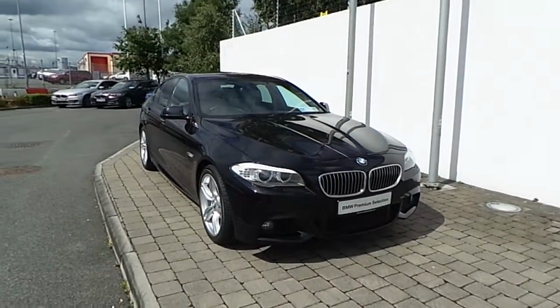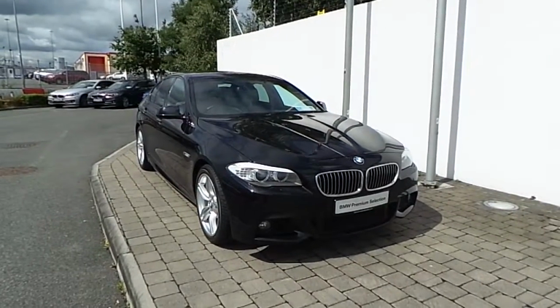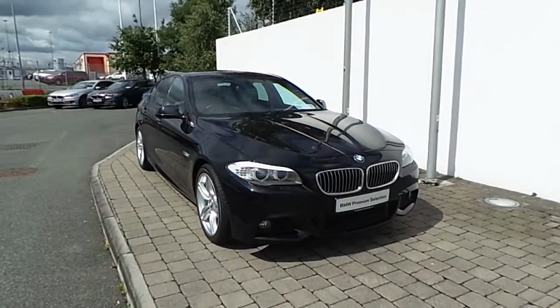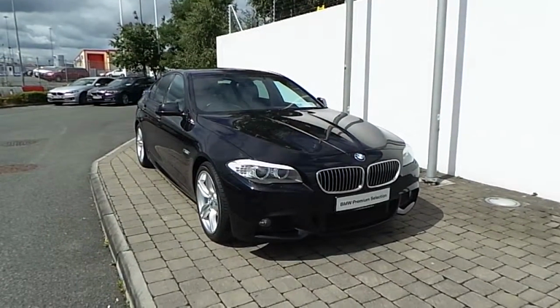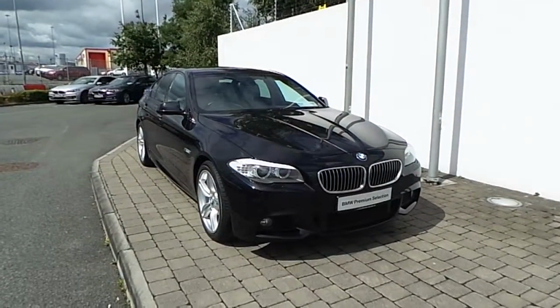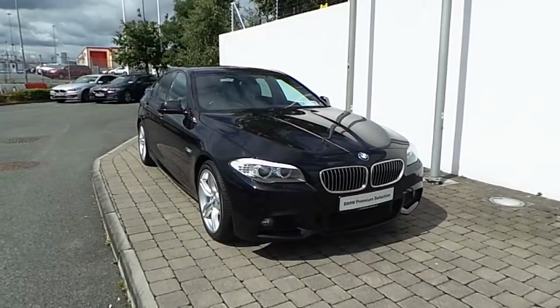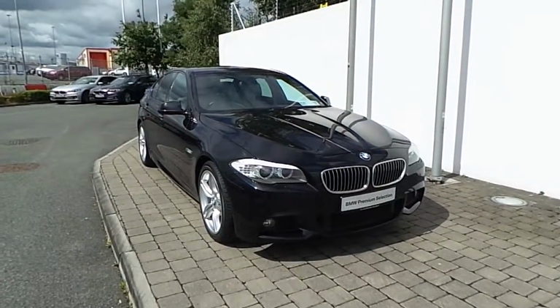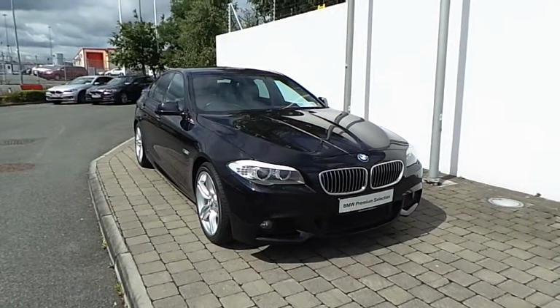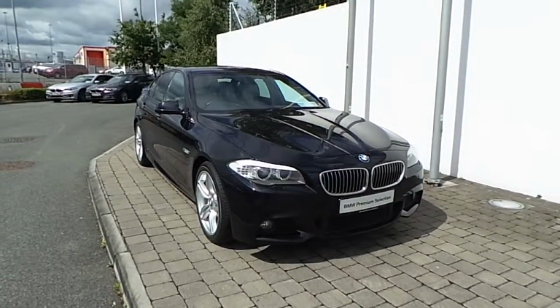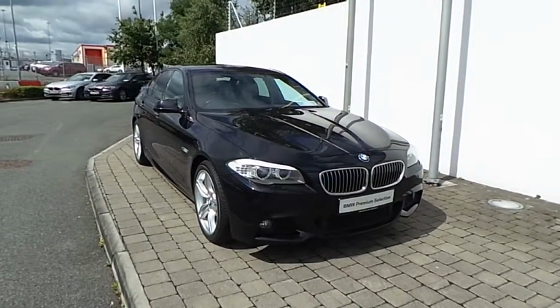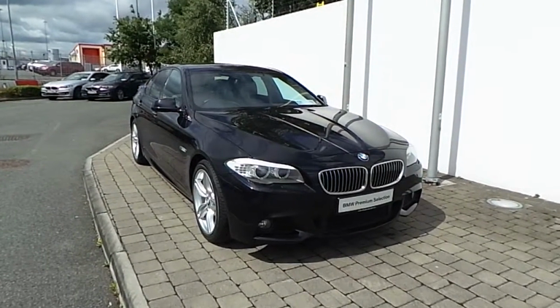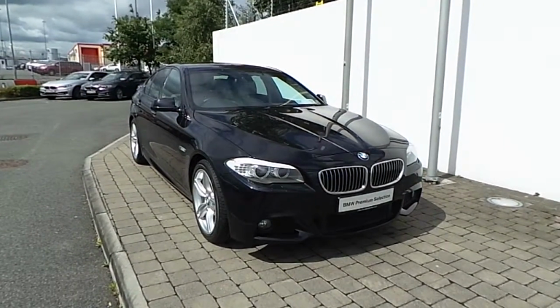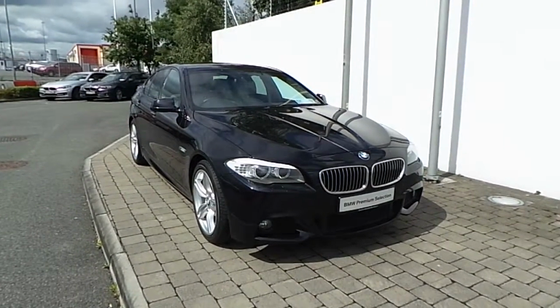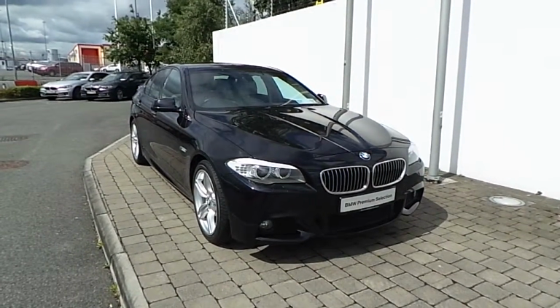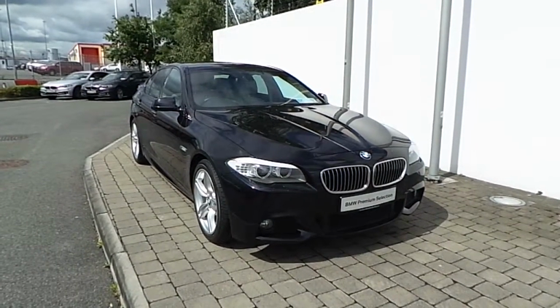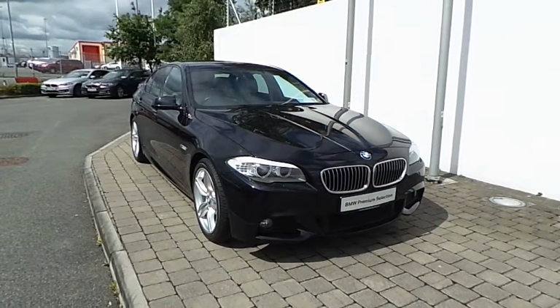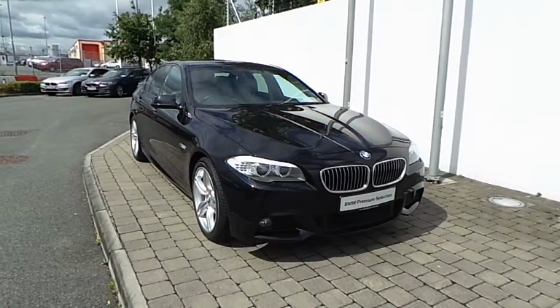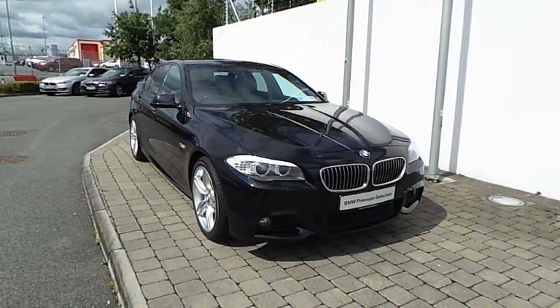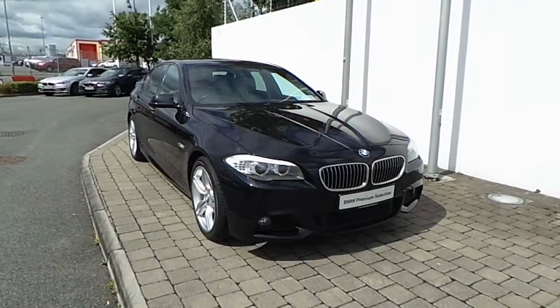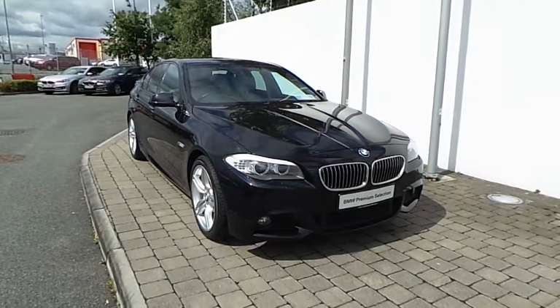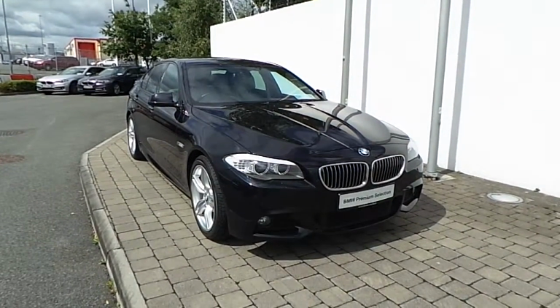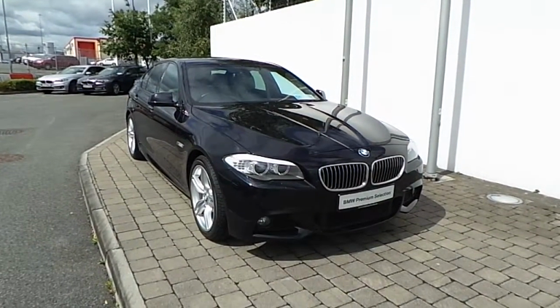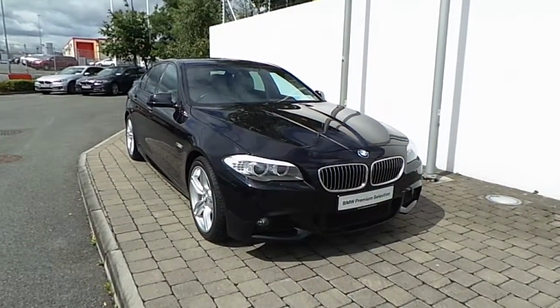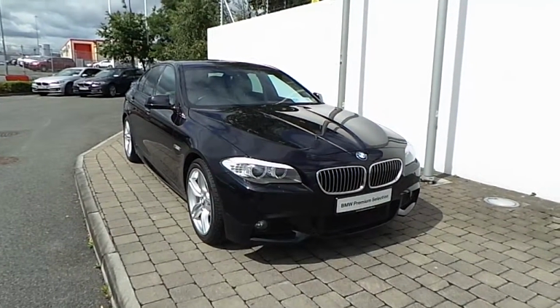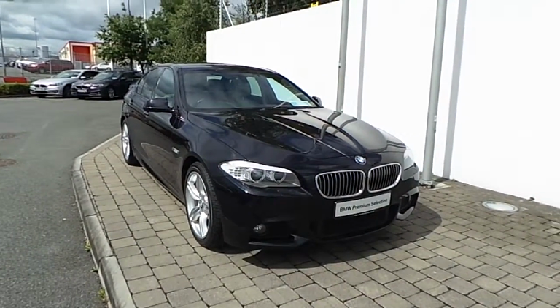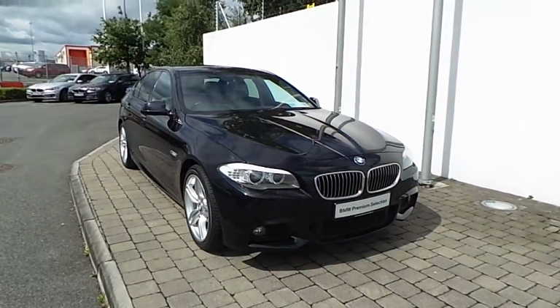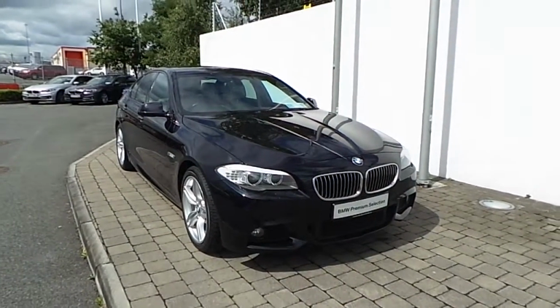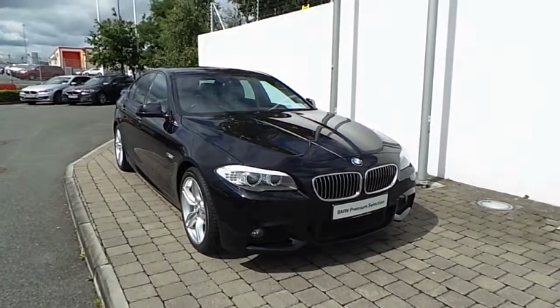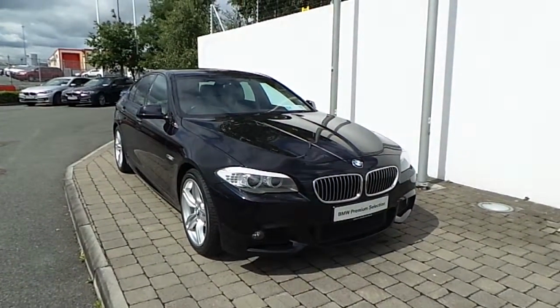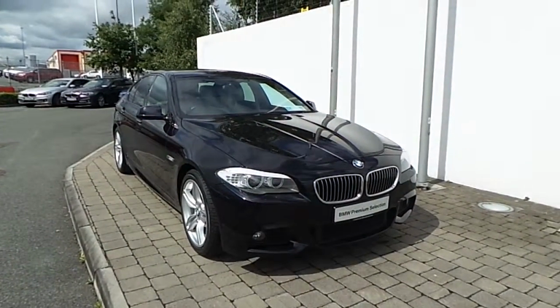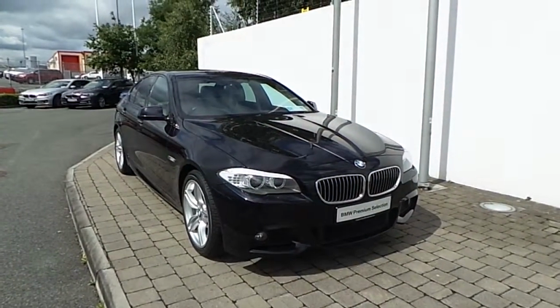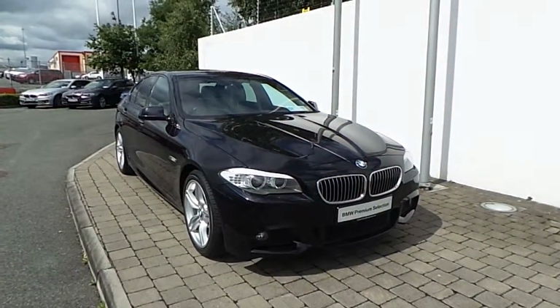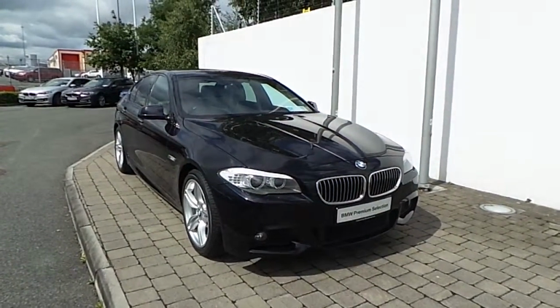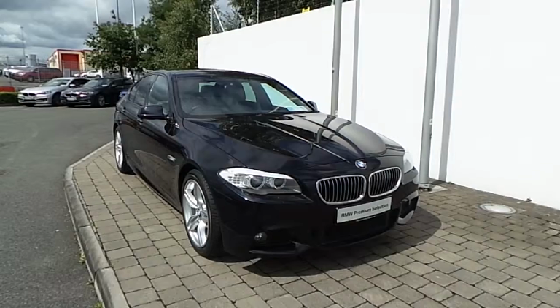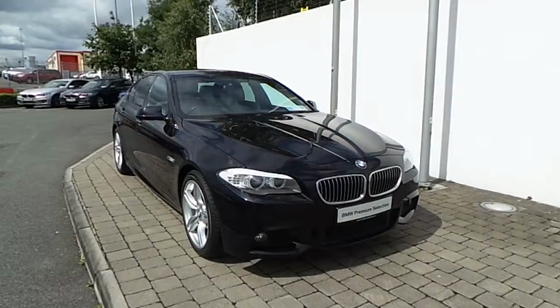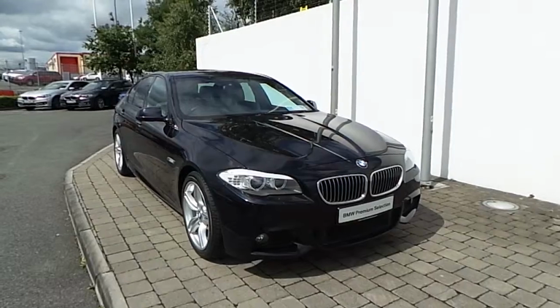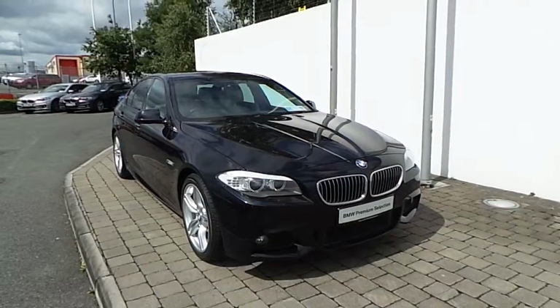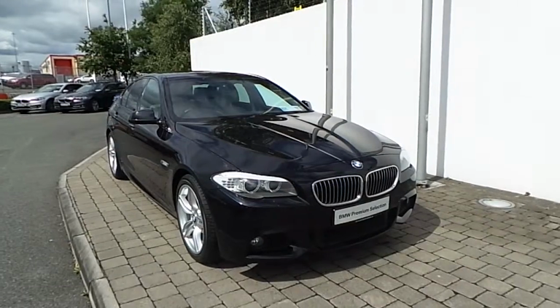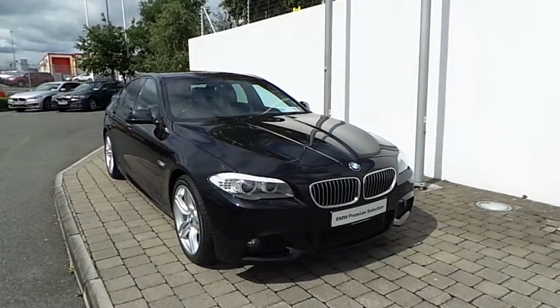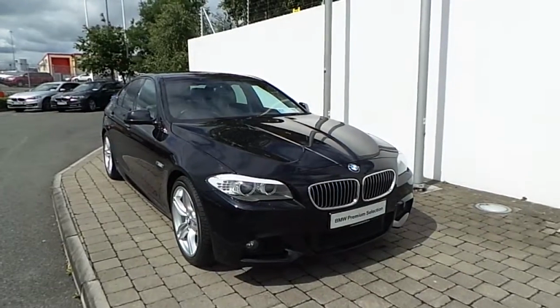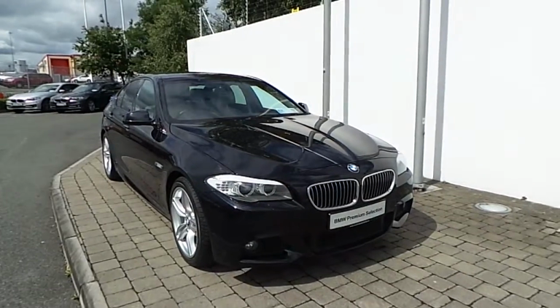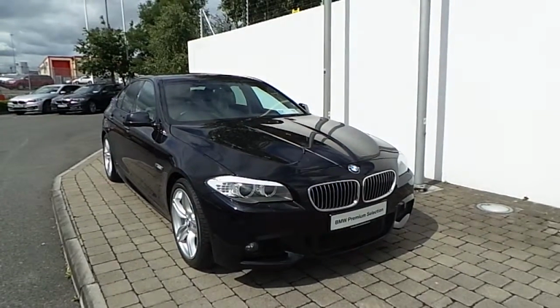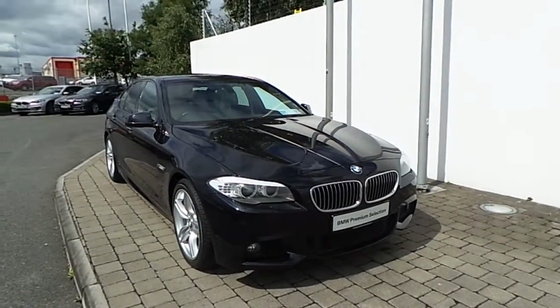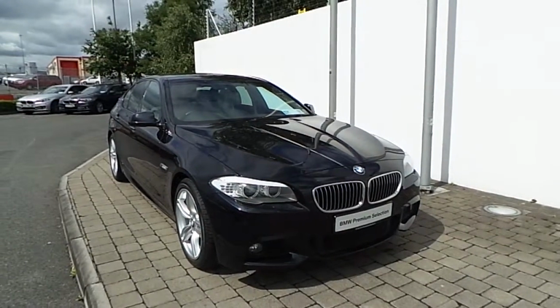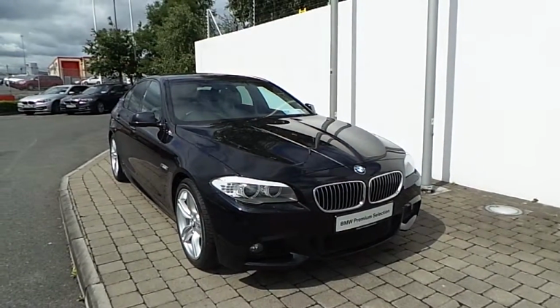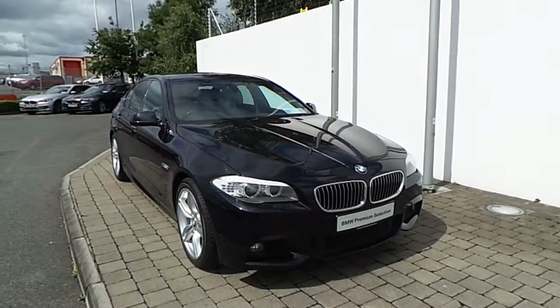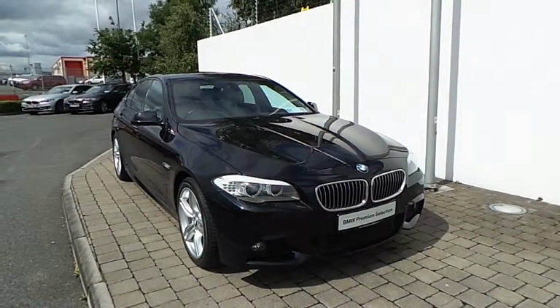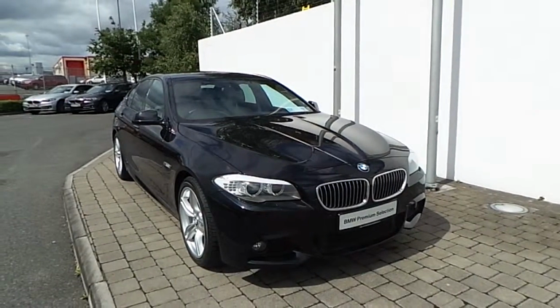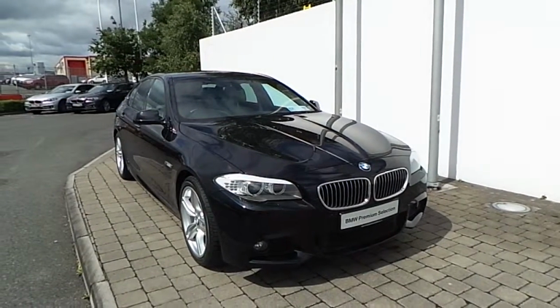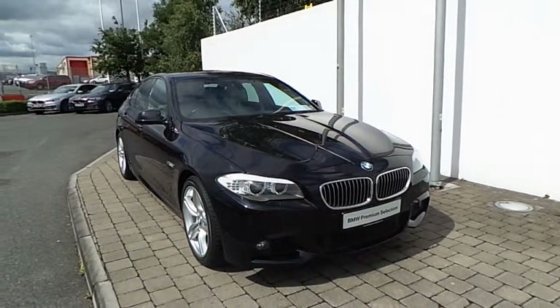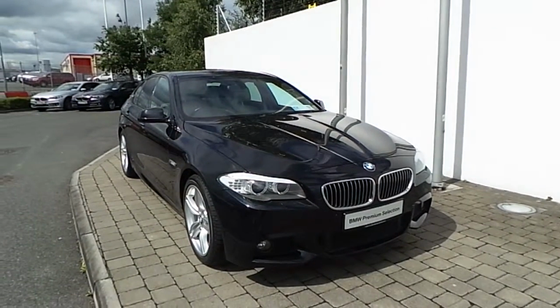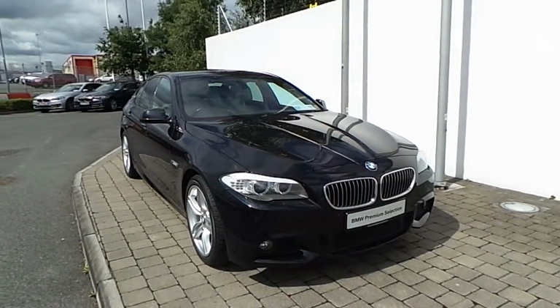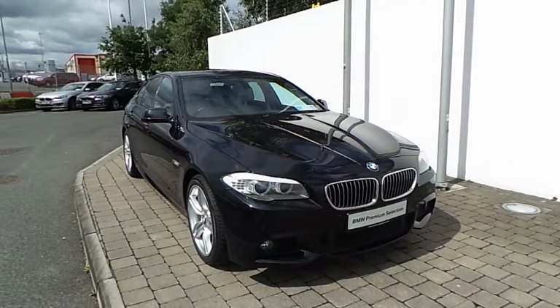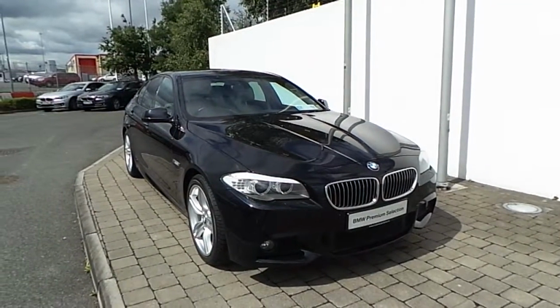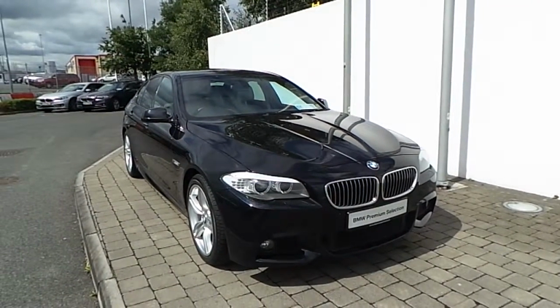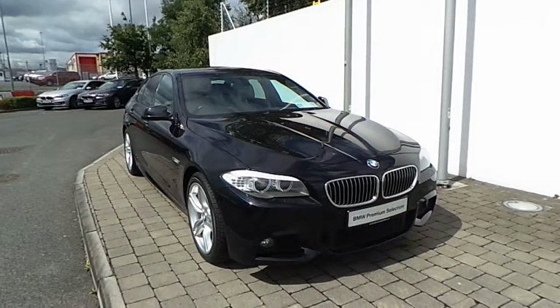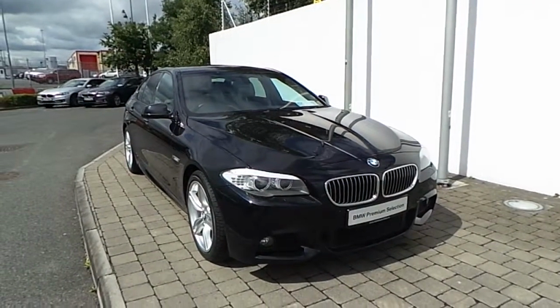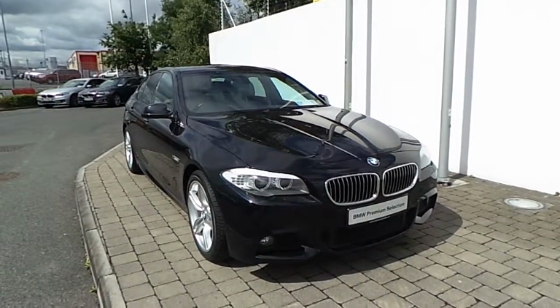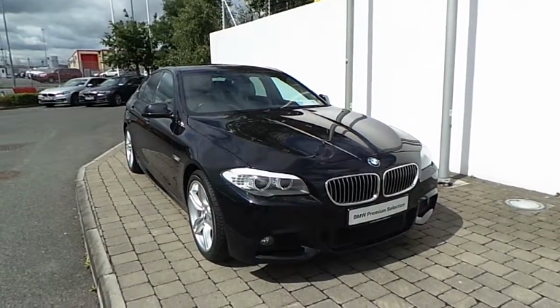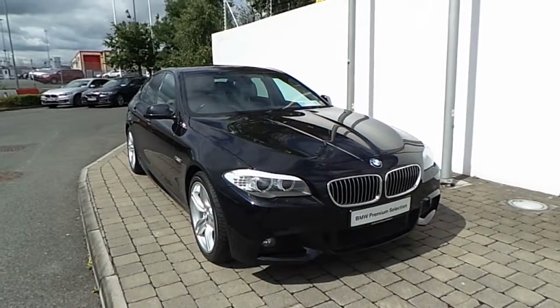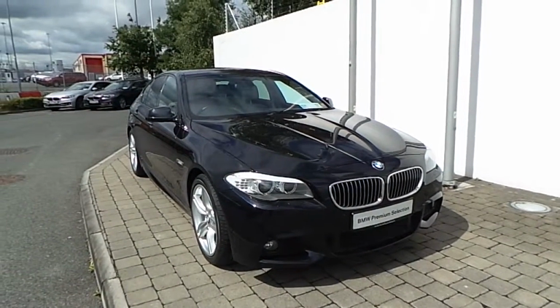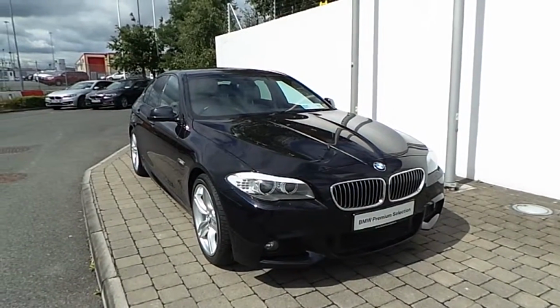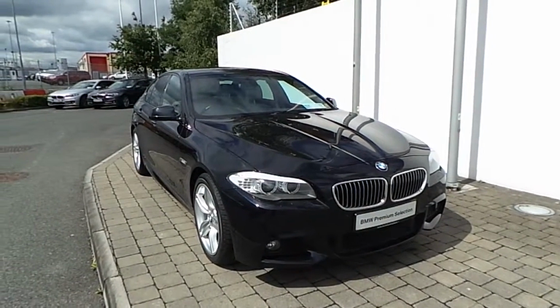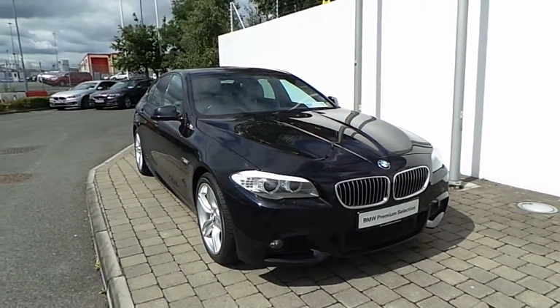This BMW 5 Series is part of the BMW Premium Selection and offers you such benefits like a 24-month unlimited mileage warranty and Europe-wide assist.